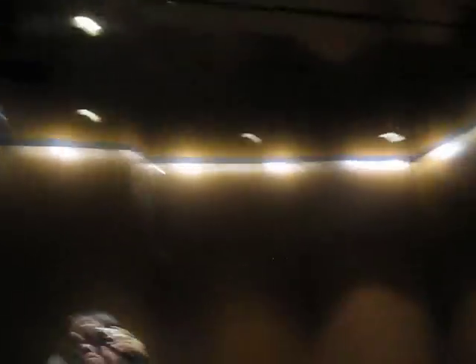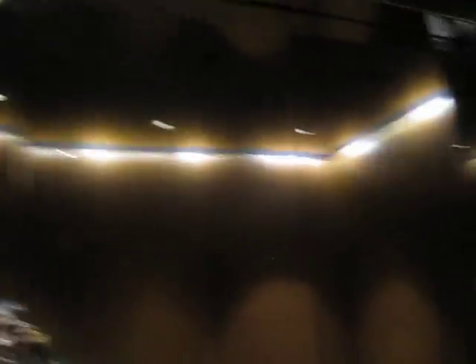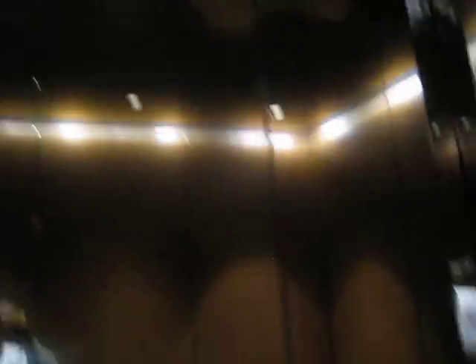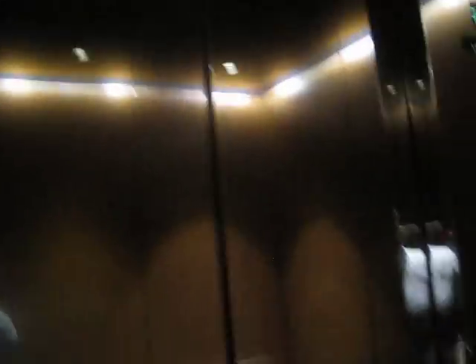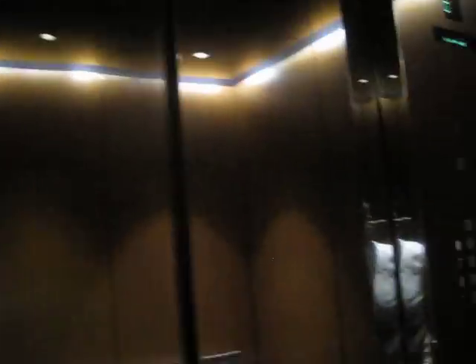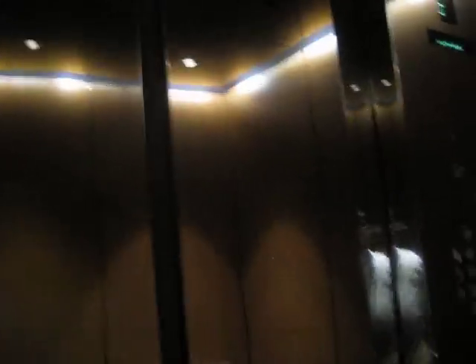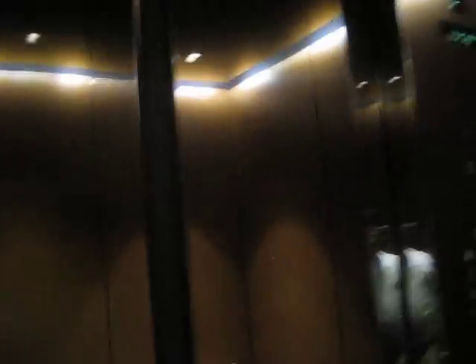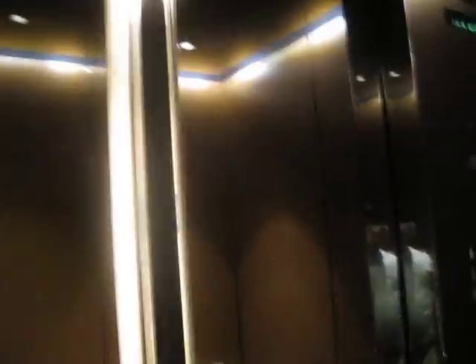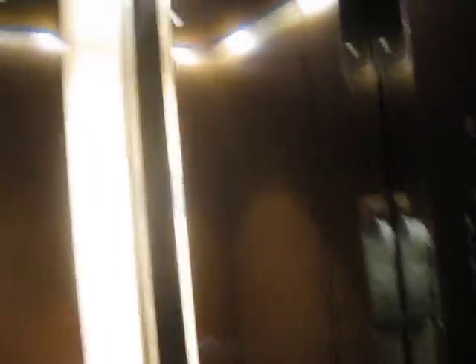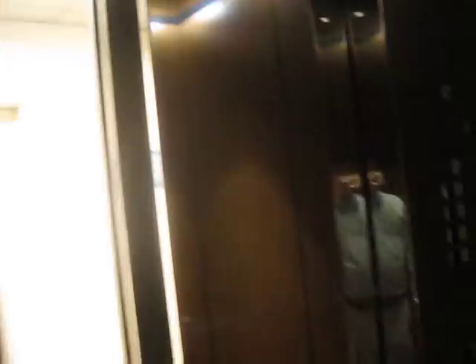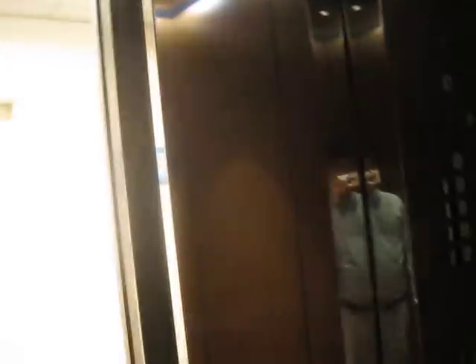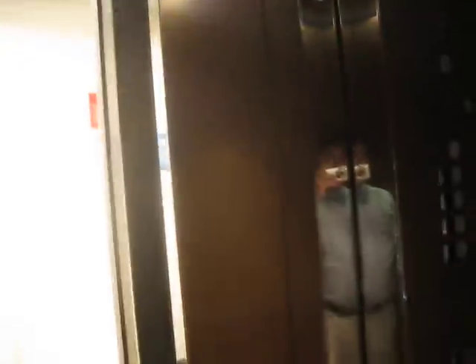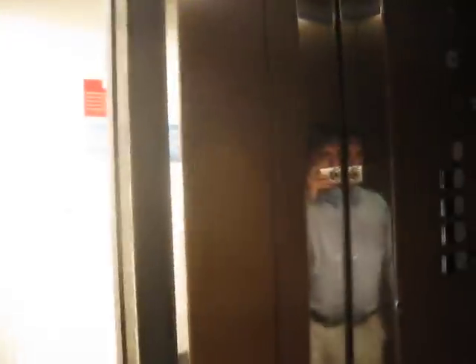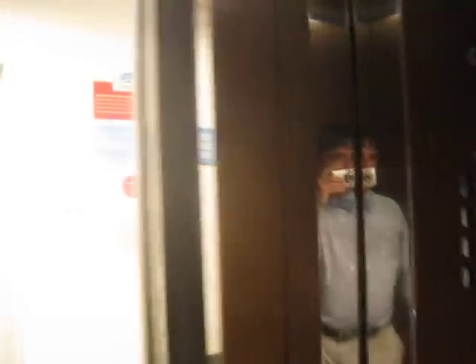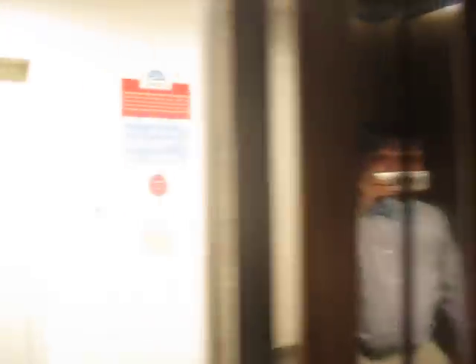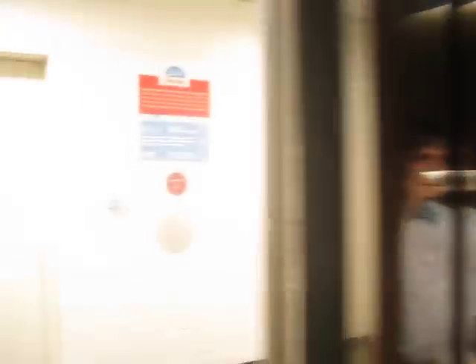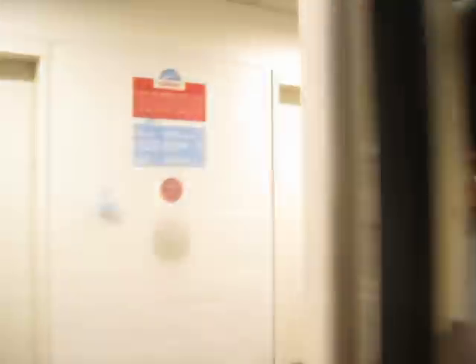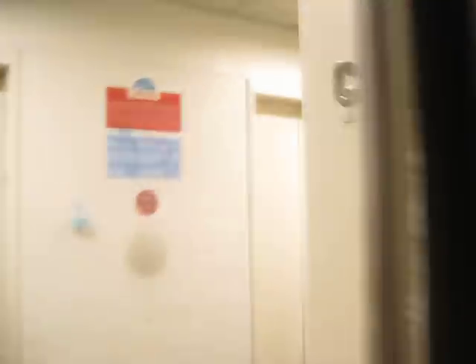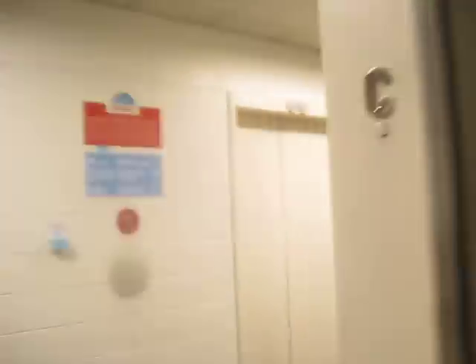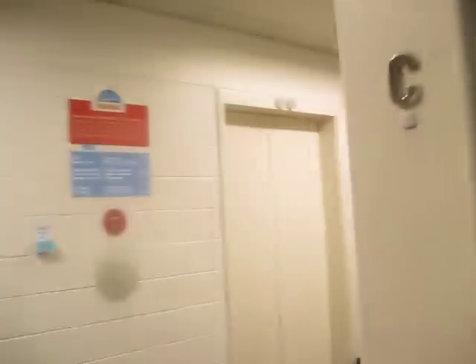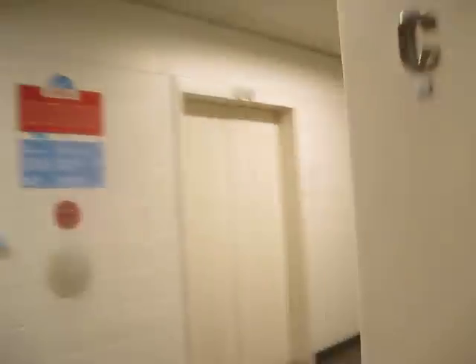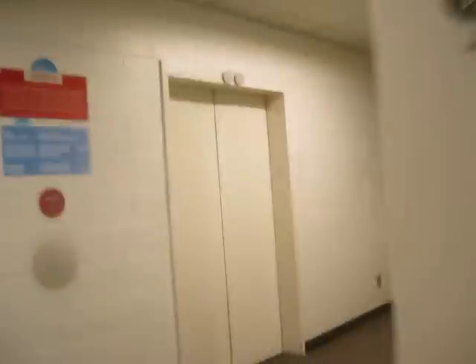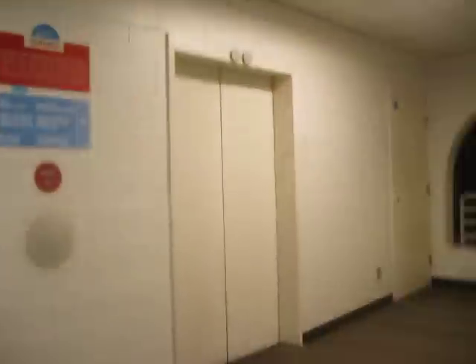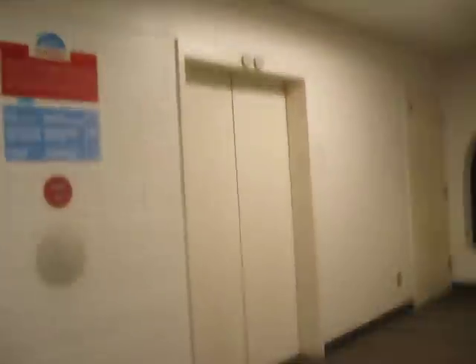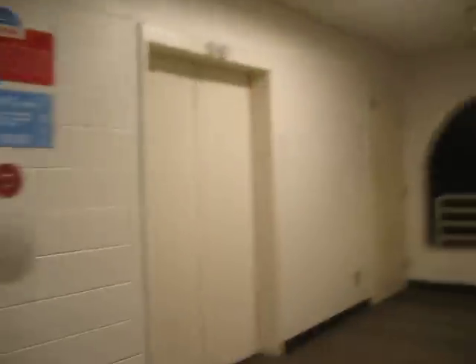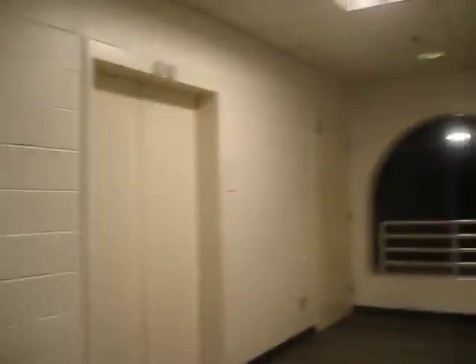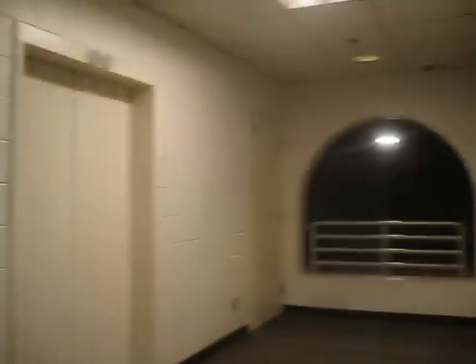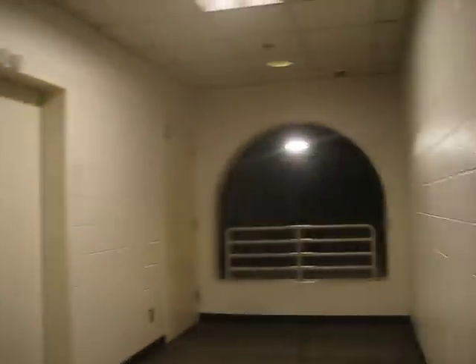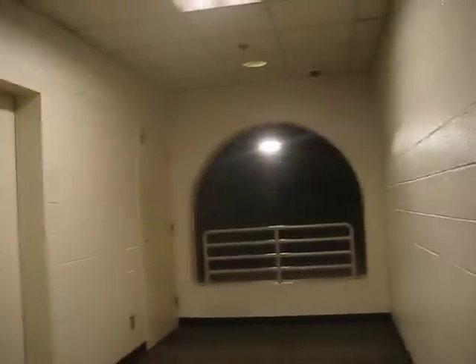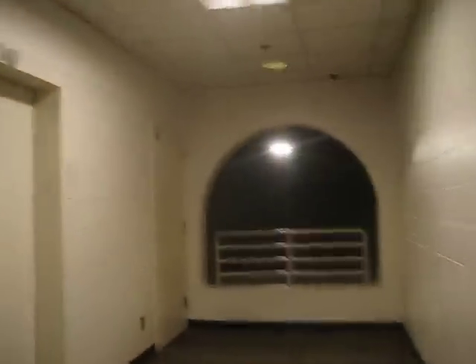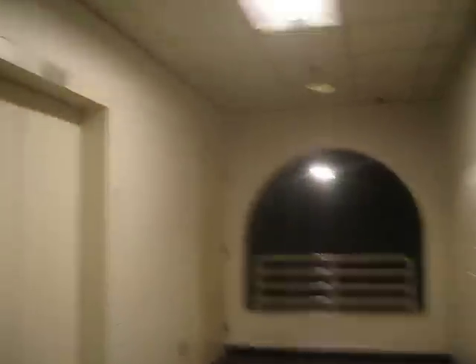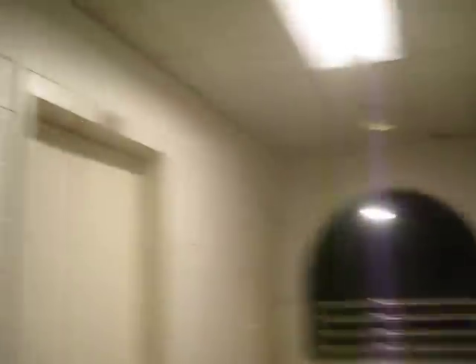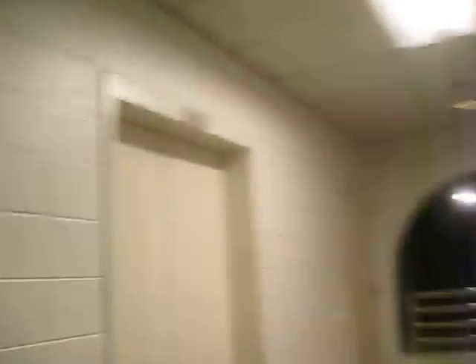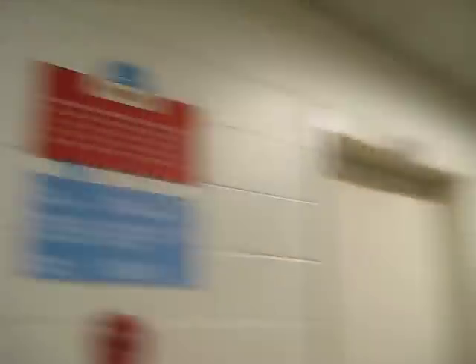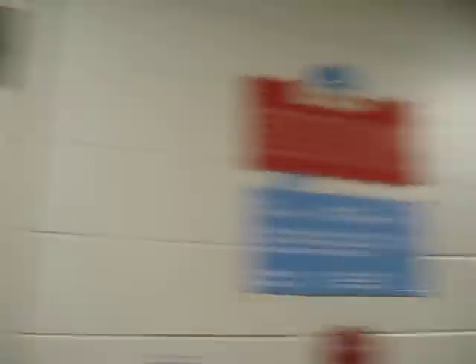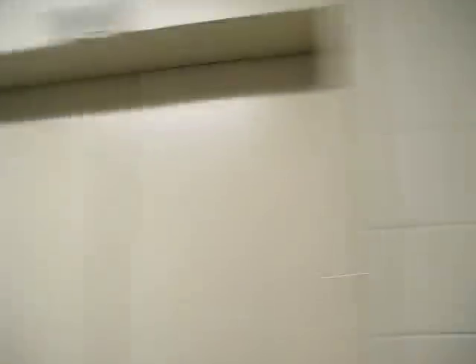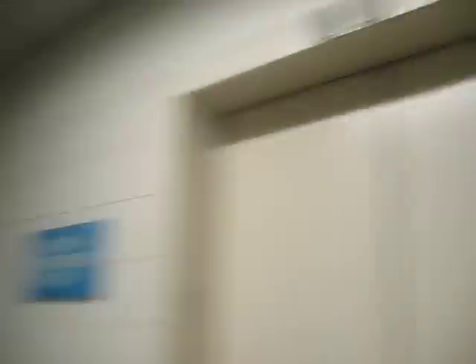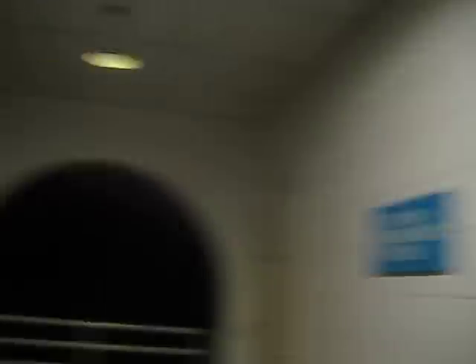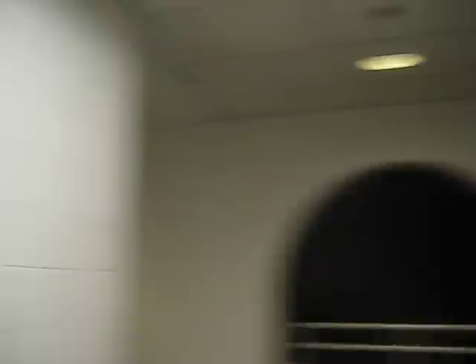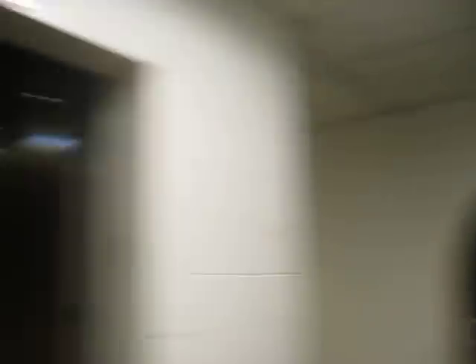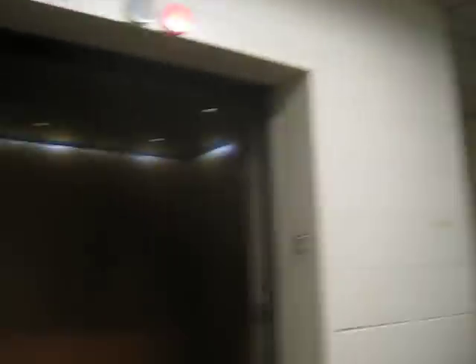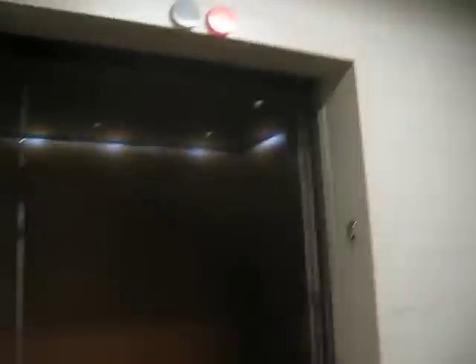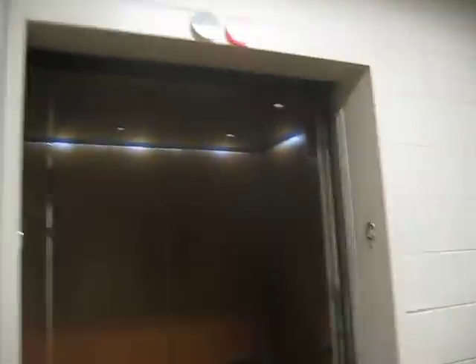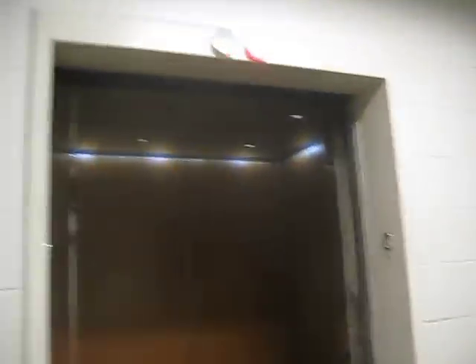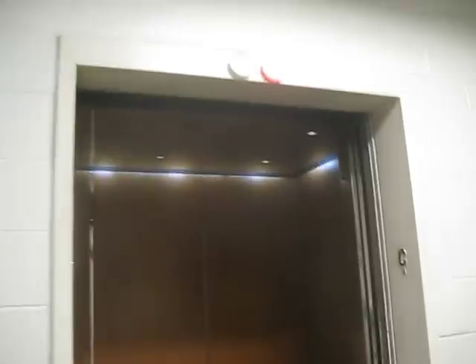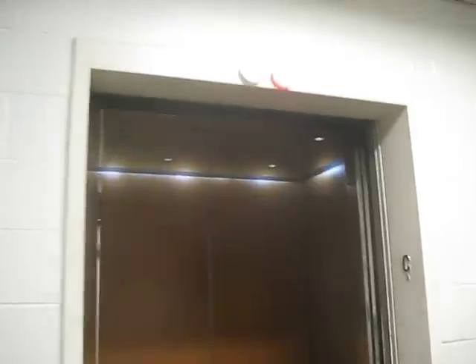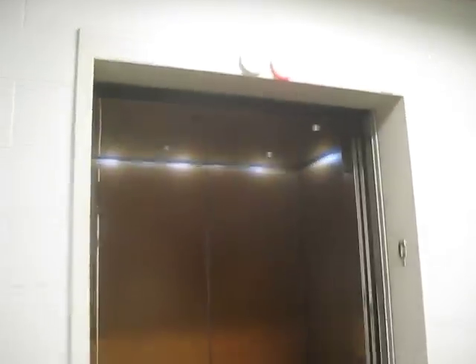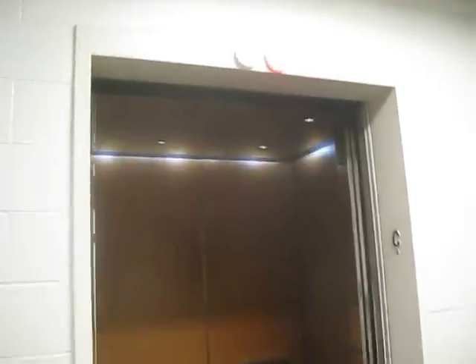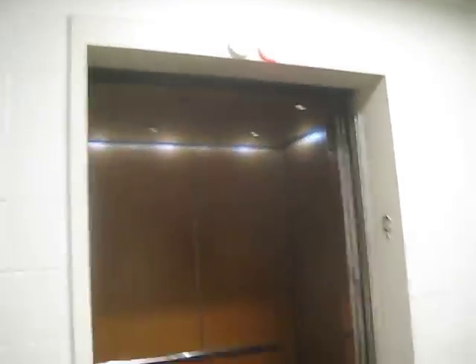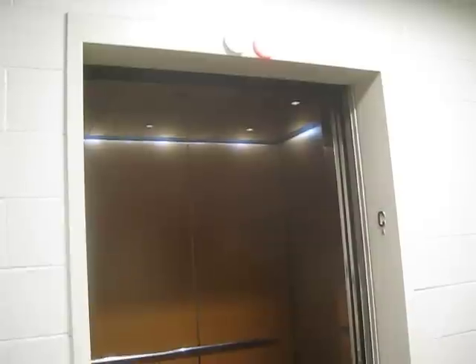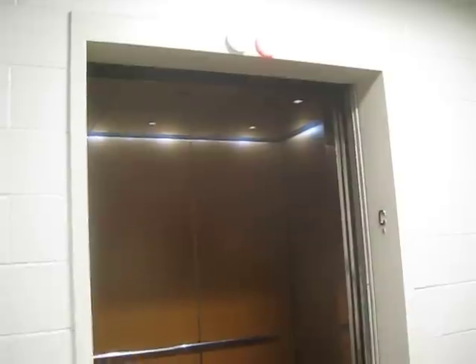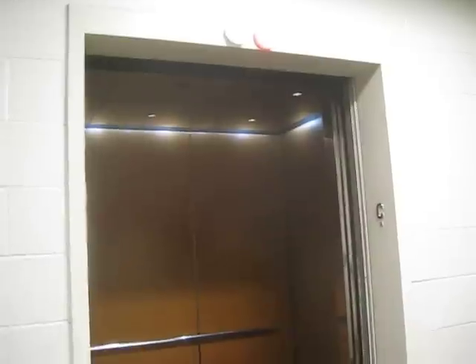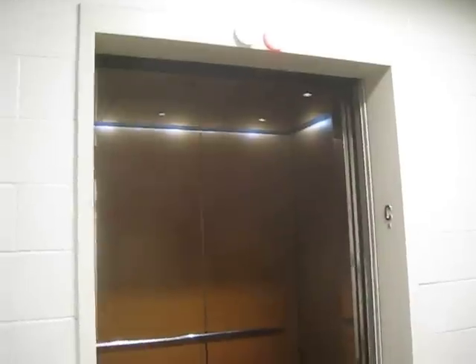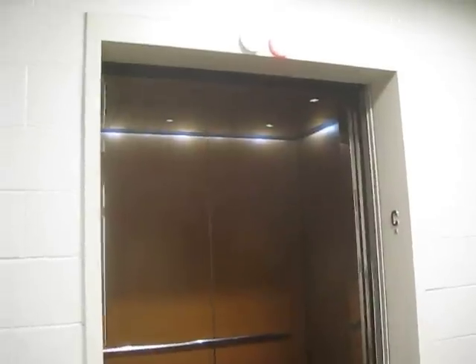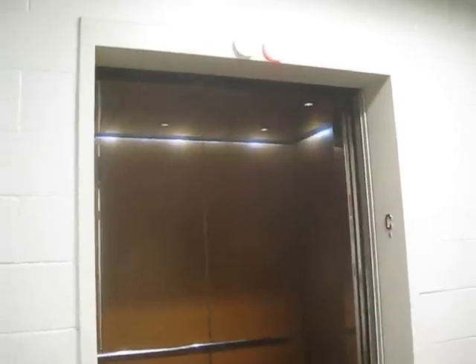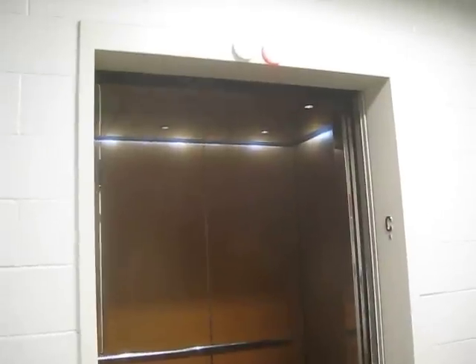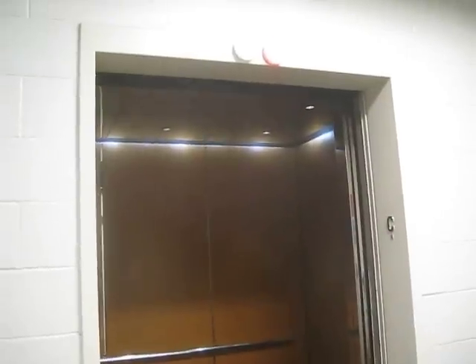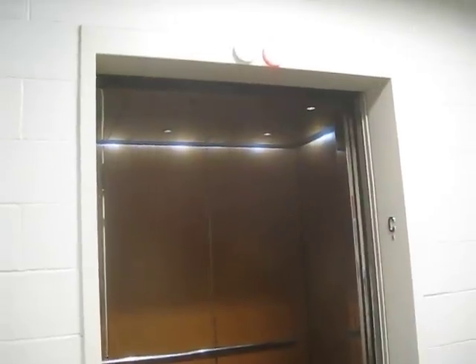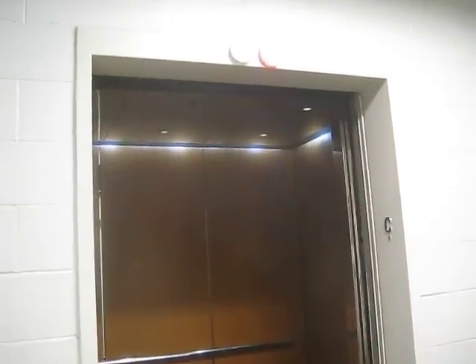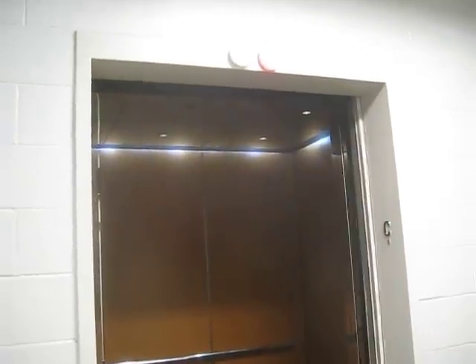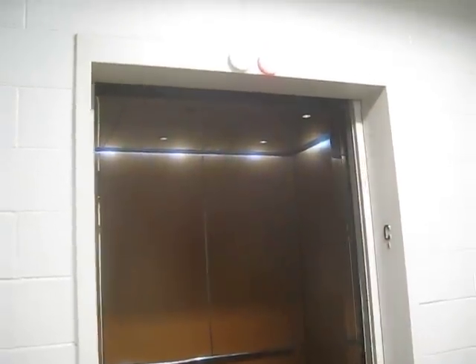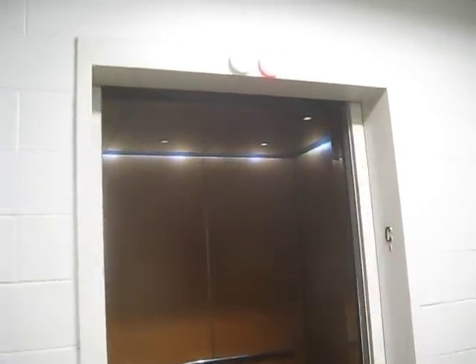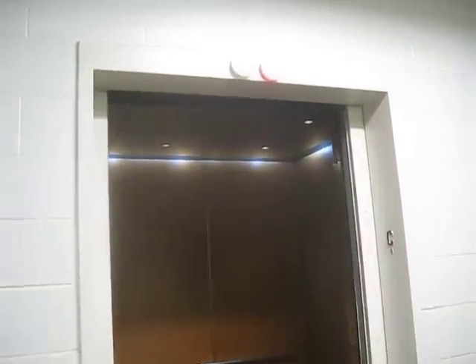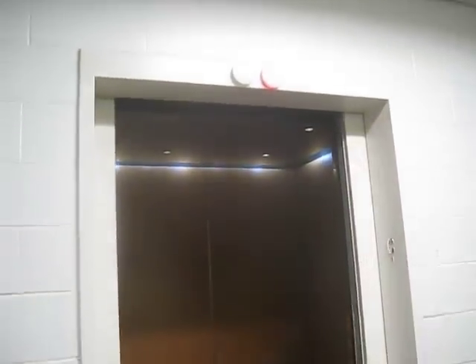Here we are at C. This is the motor here, and the control. Here we are at C.